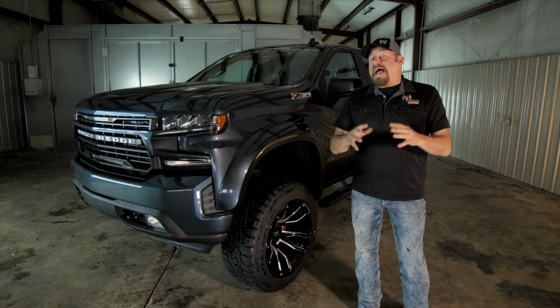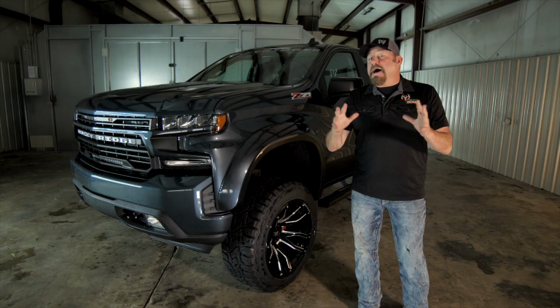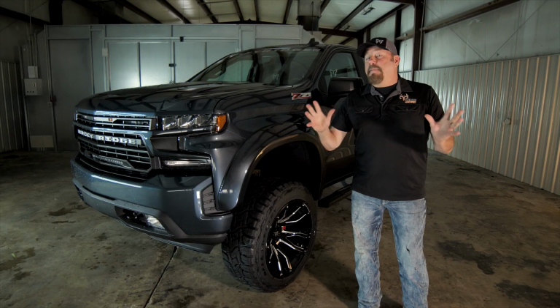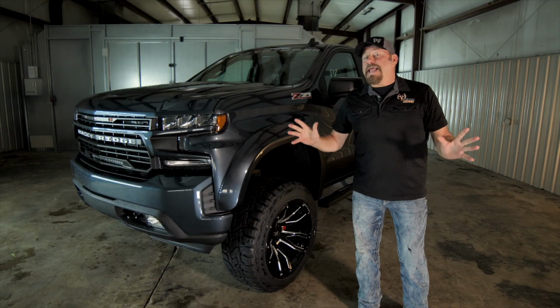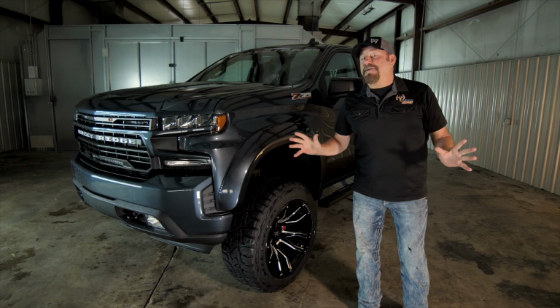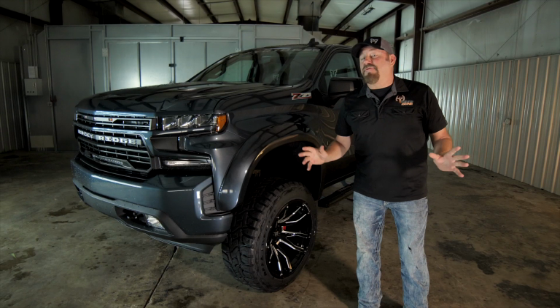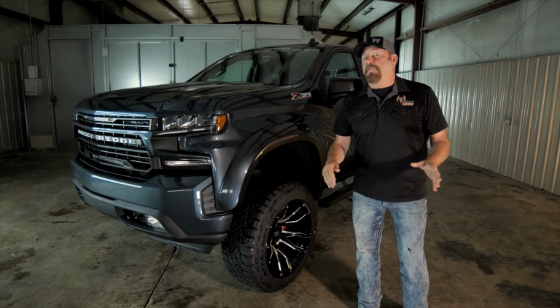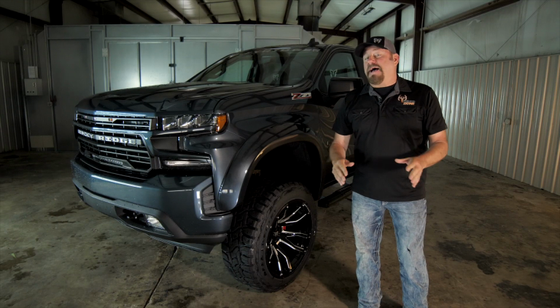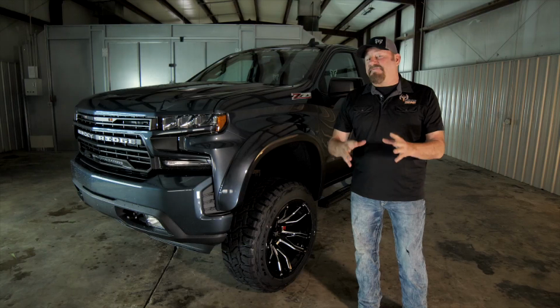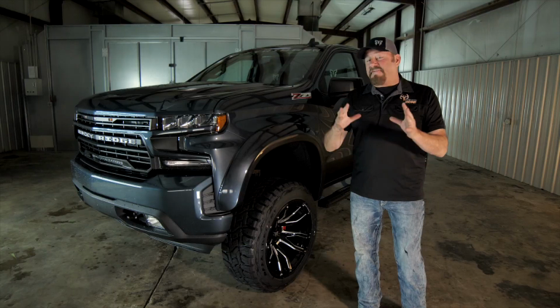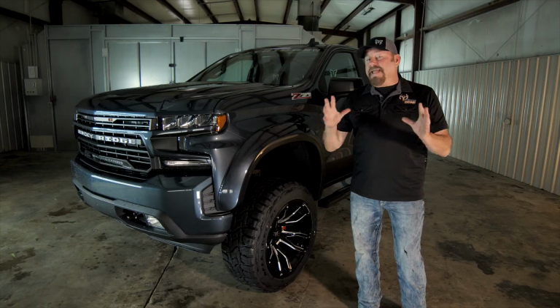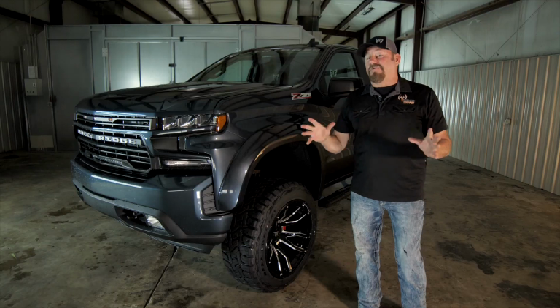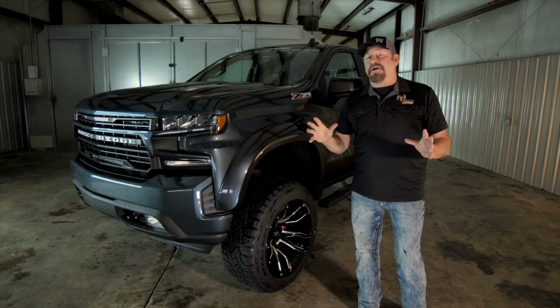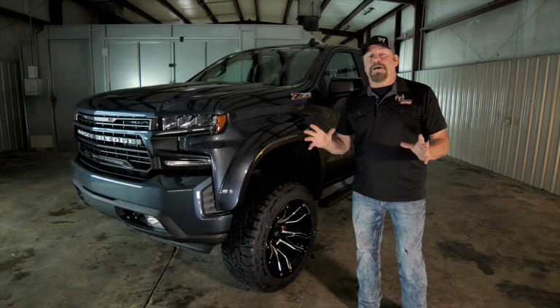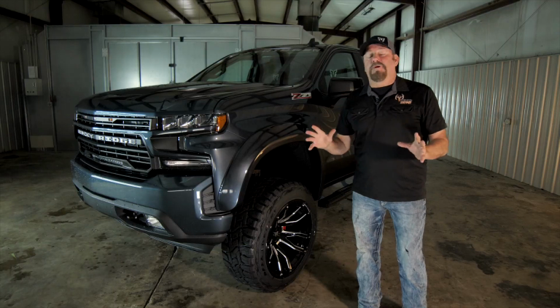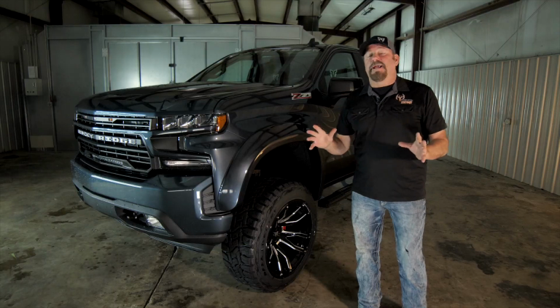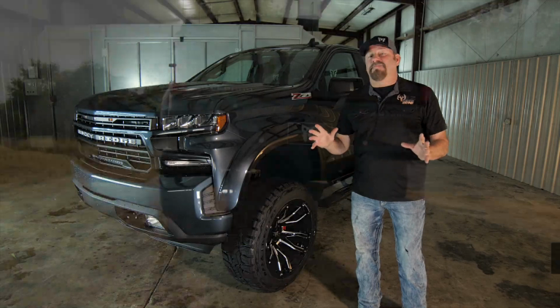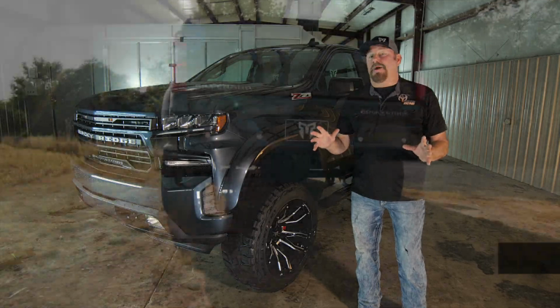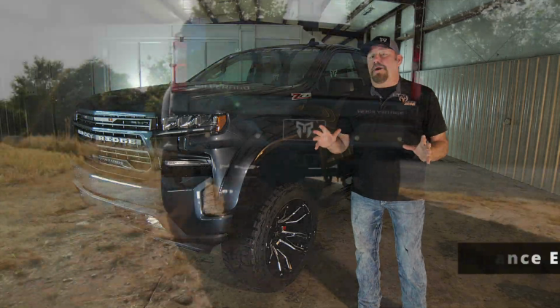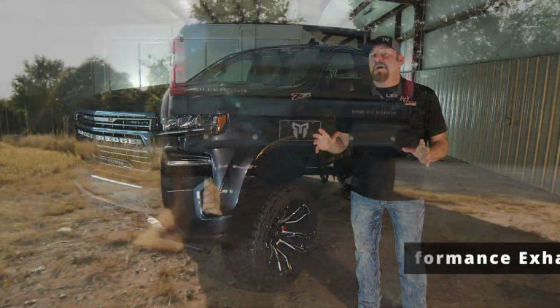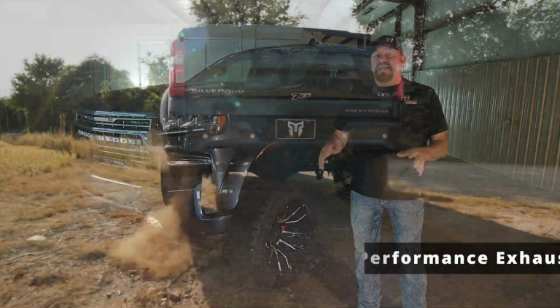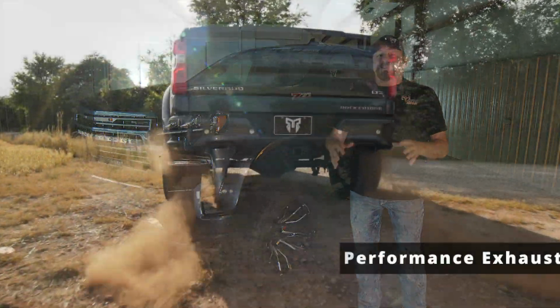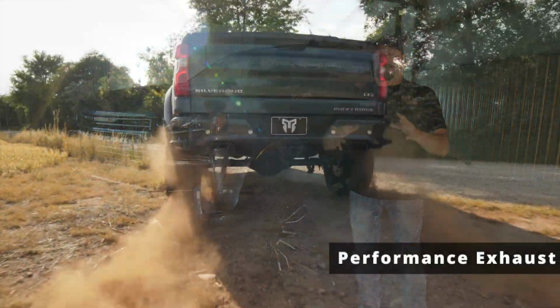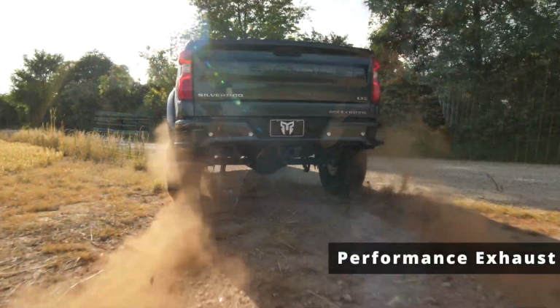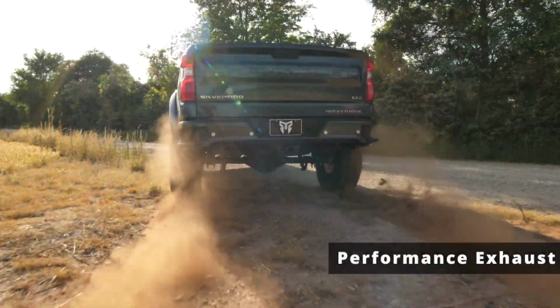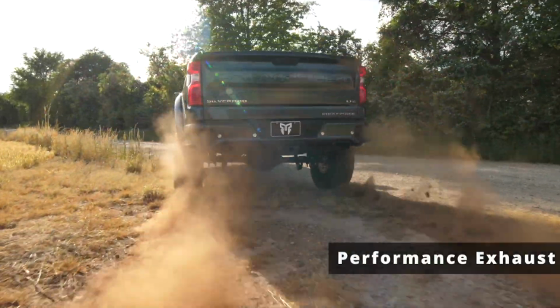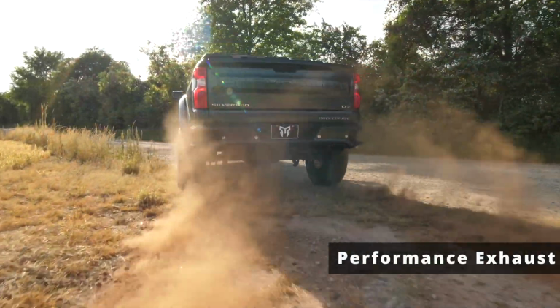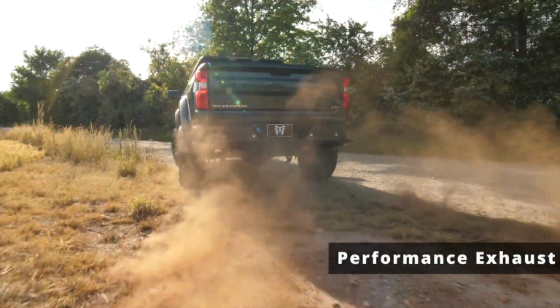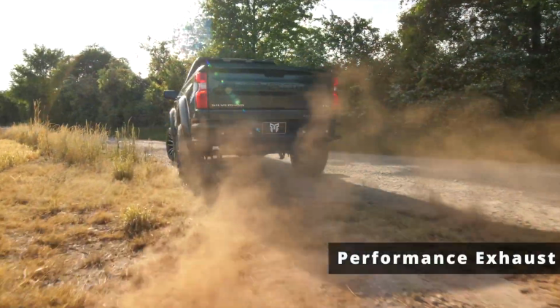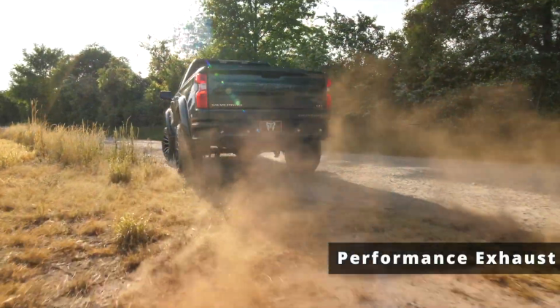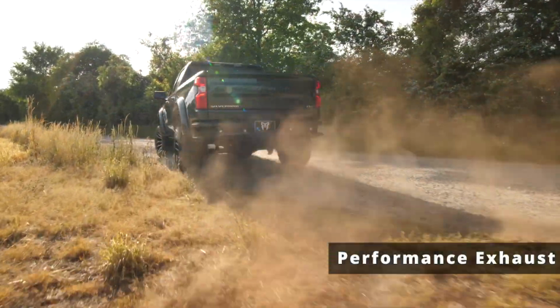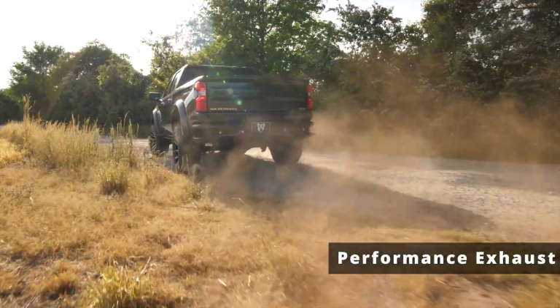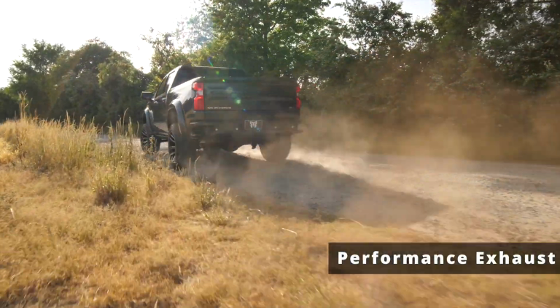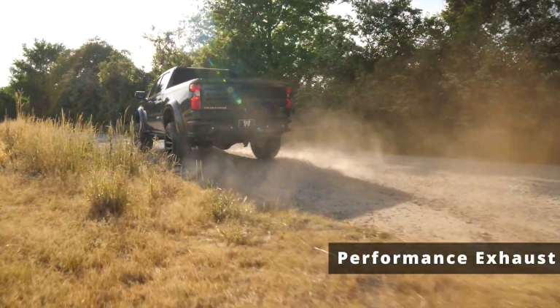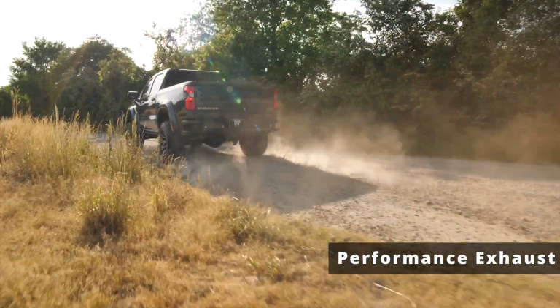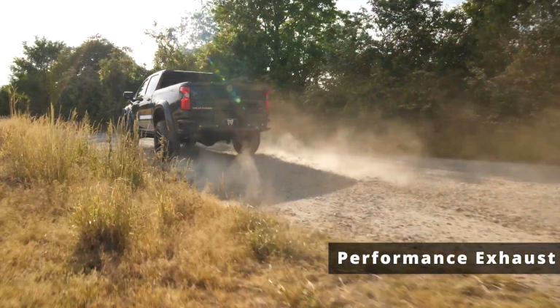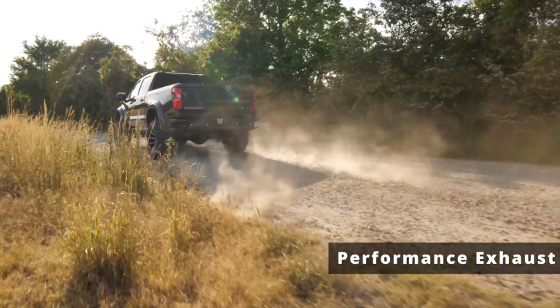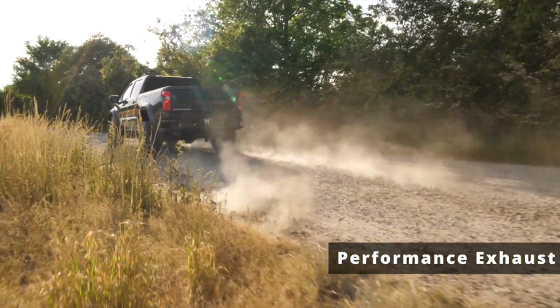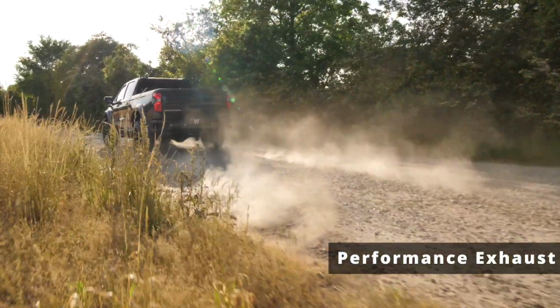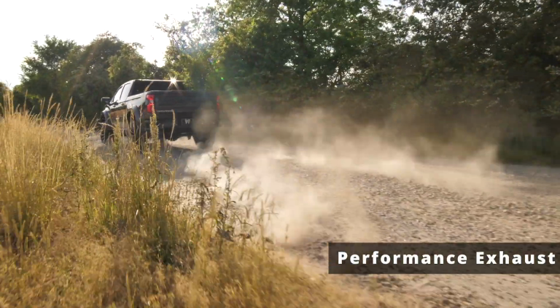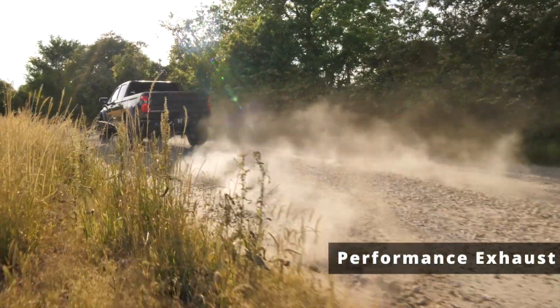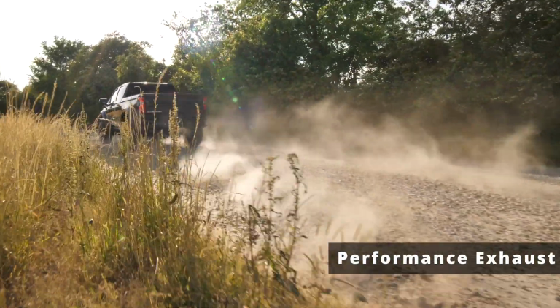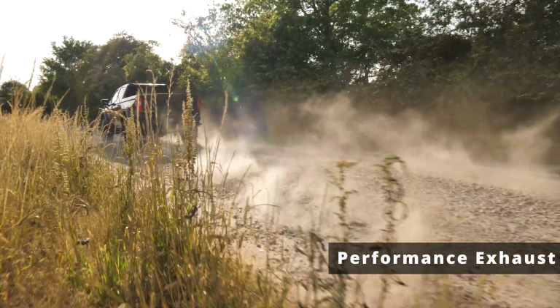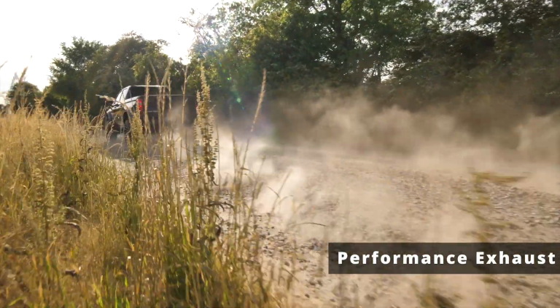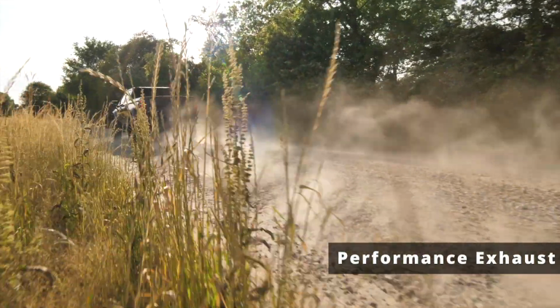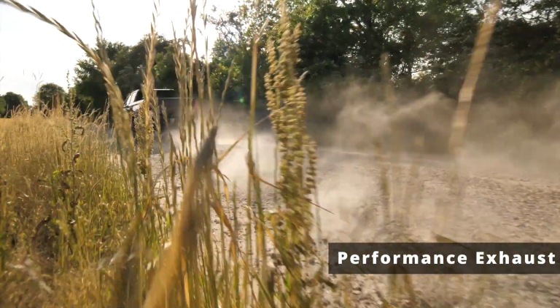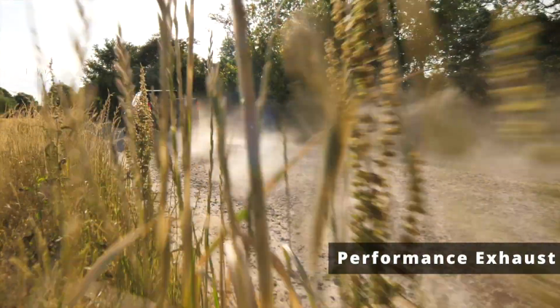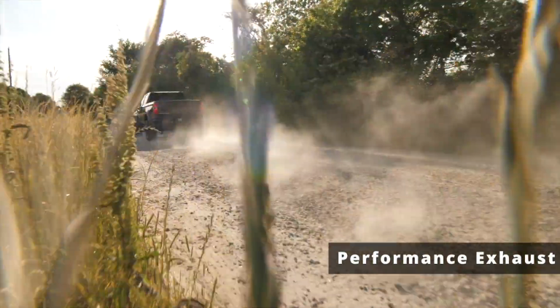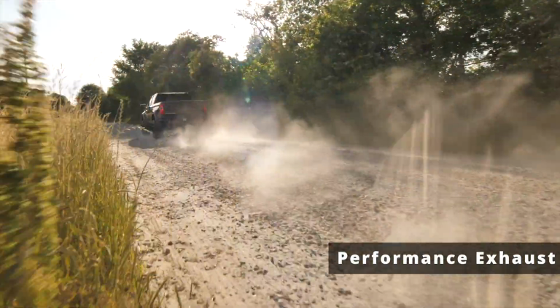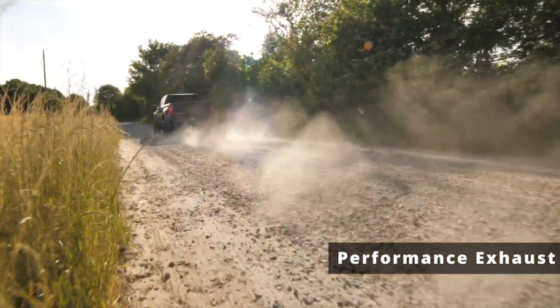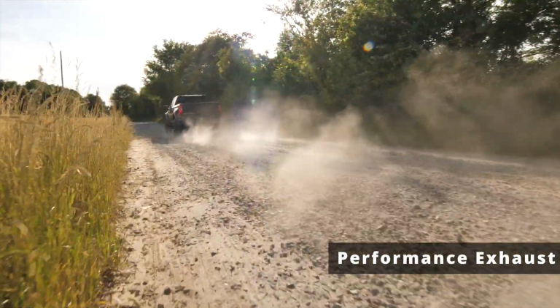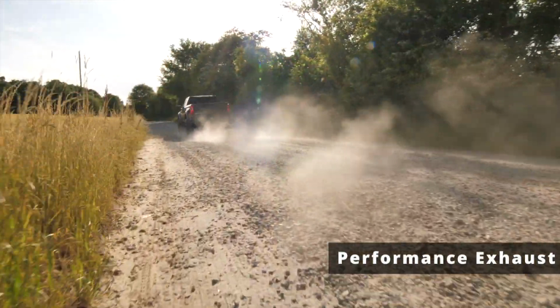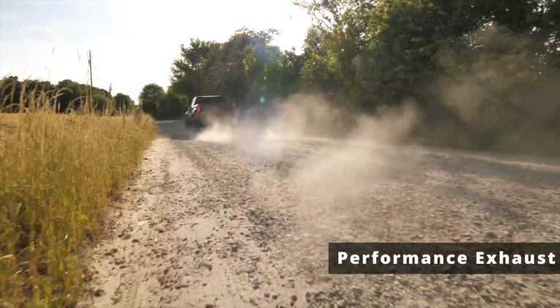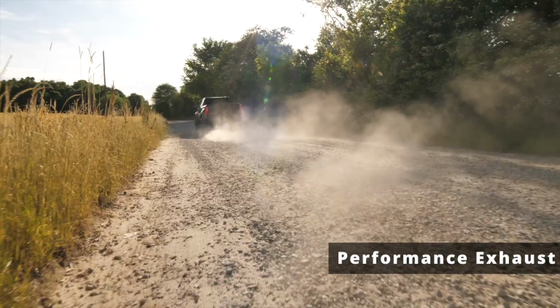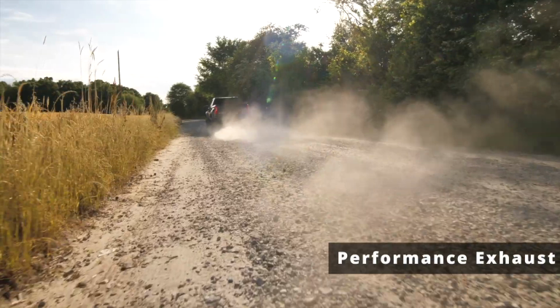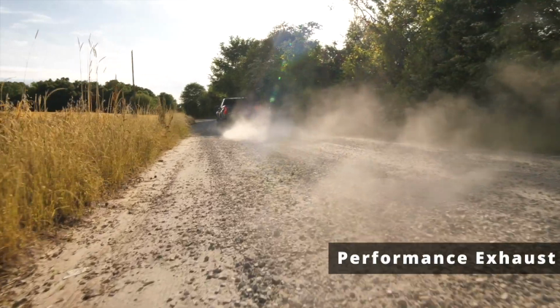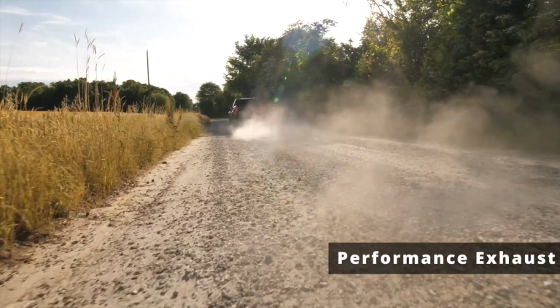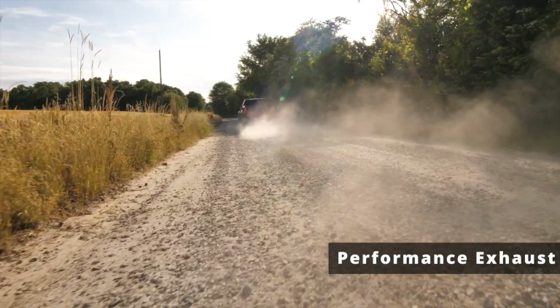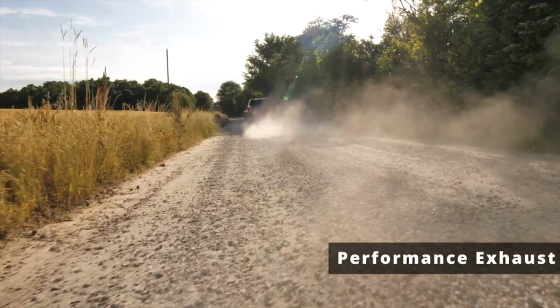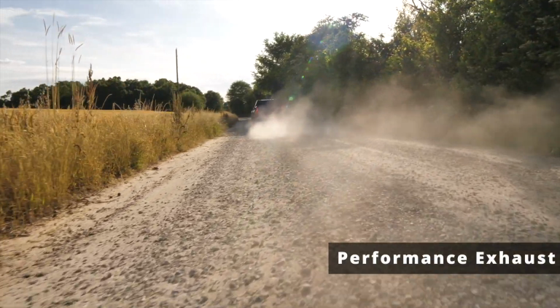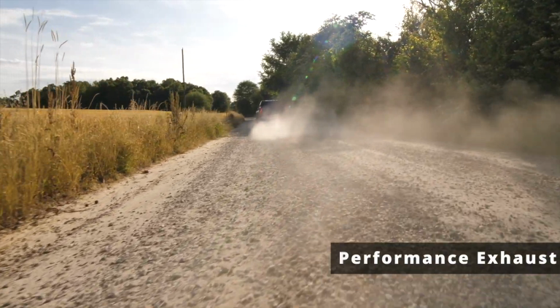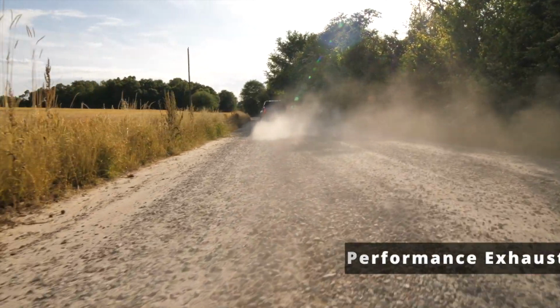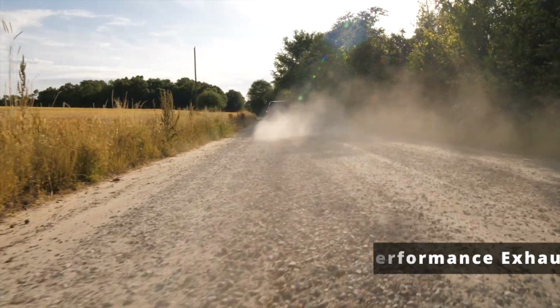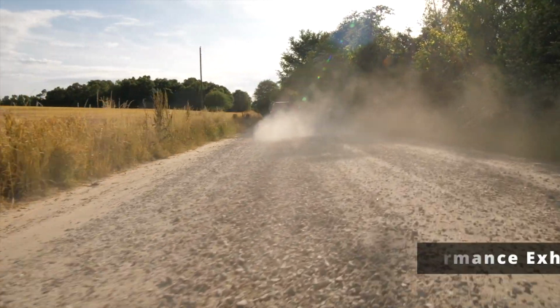Now maybe my favorite upgrade of all is the performance exhaust. The rumble out of that baby will make you say, hey y'all, watch this.